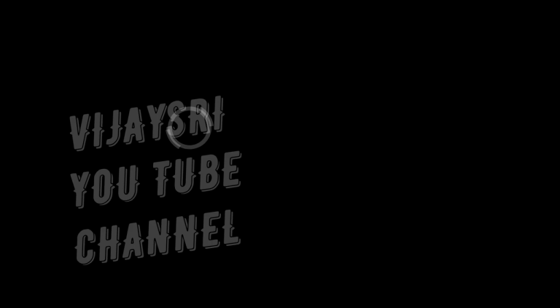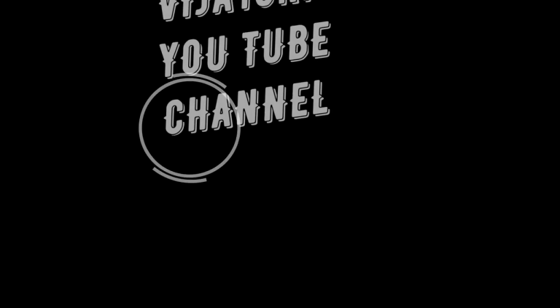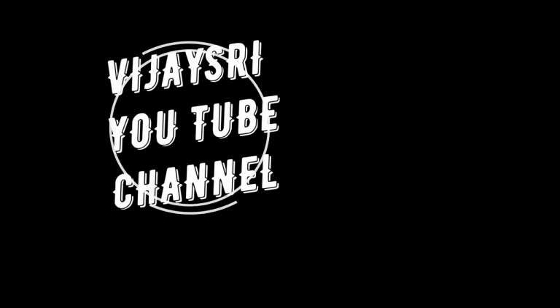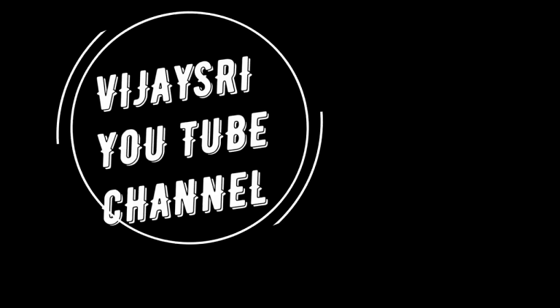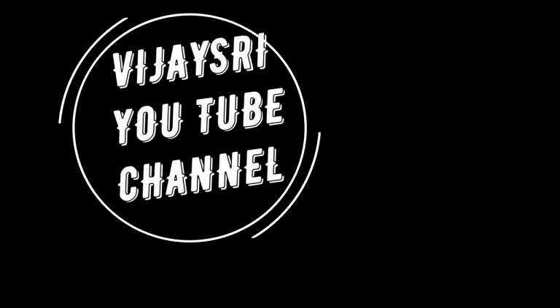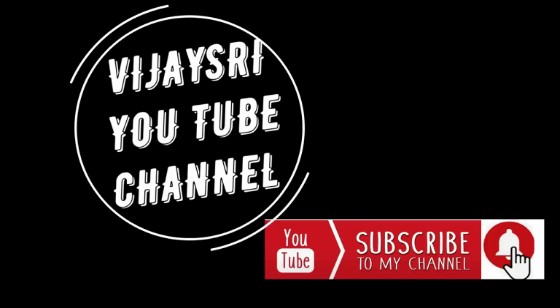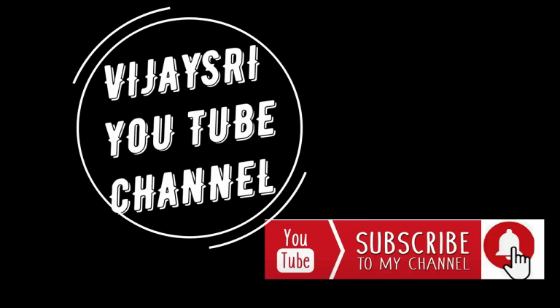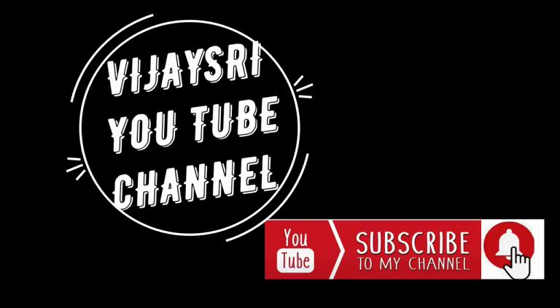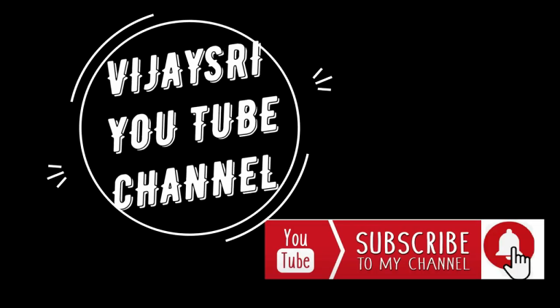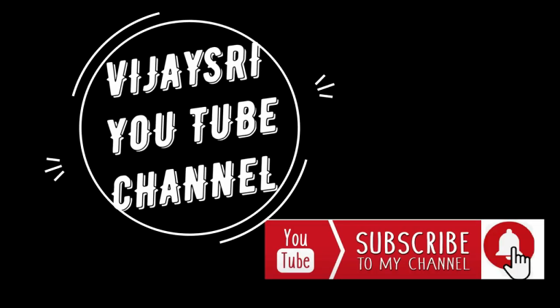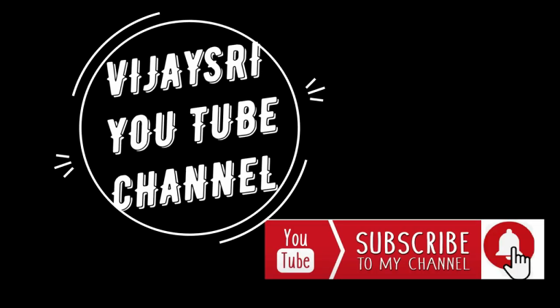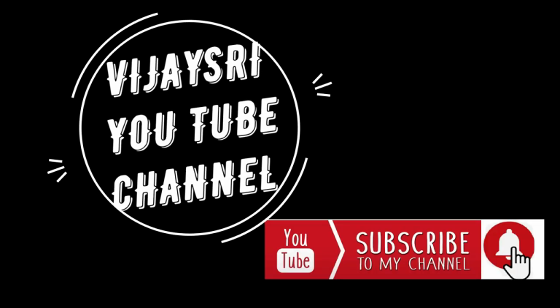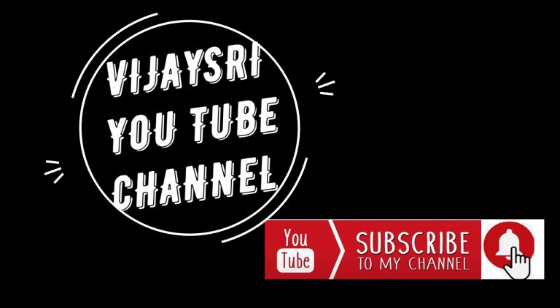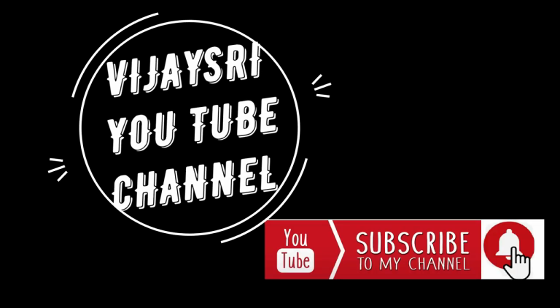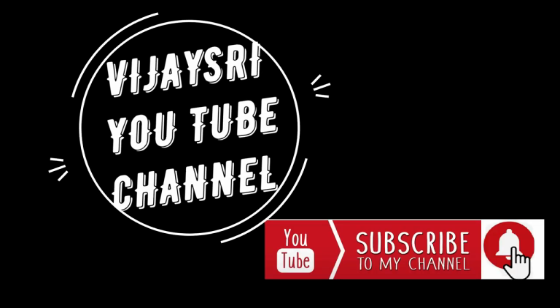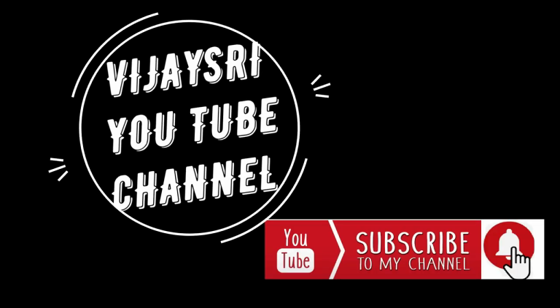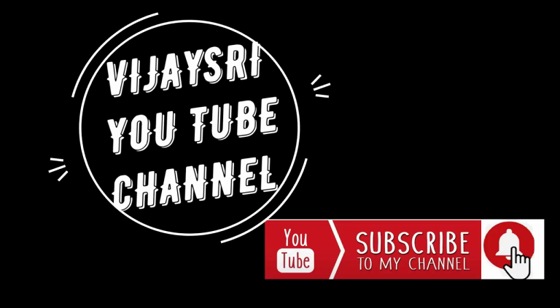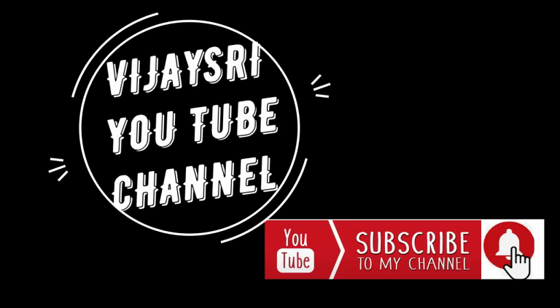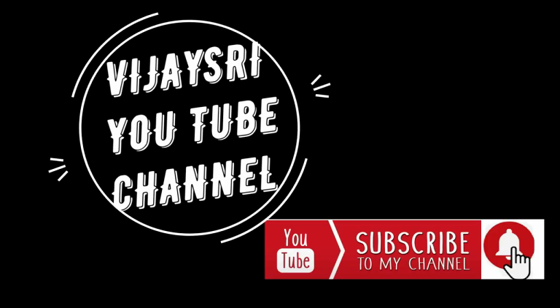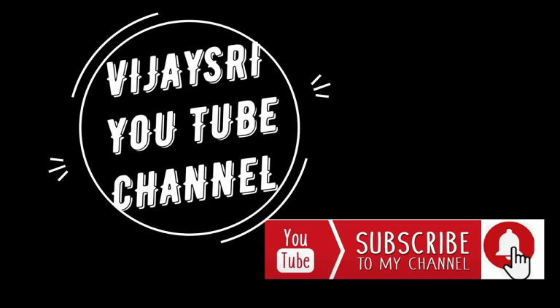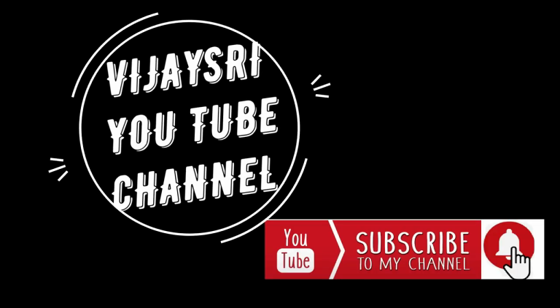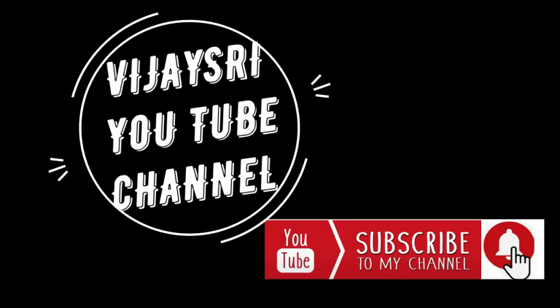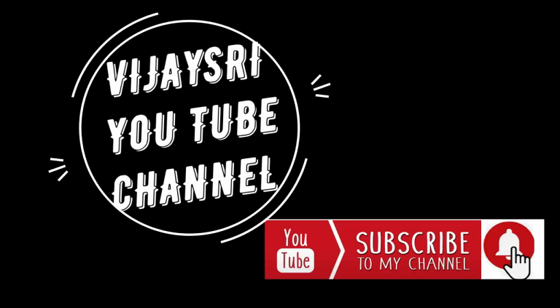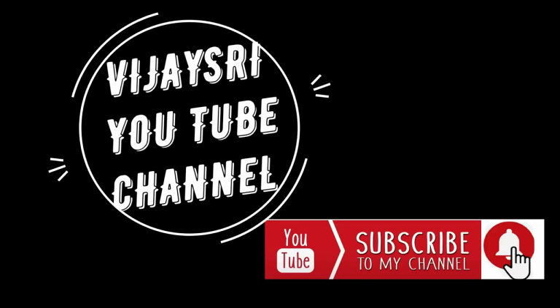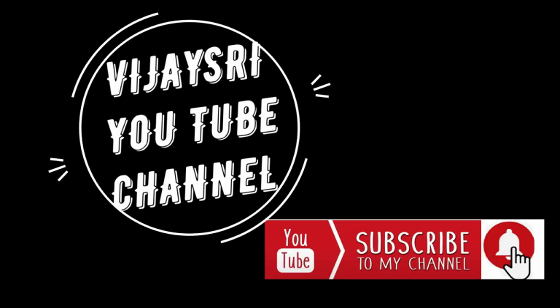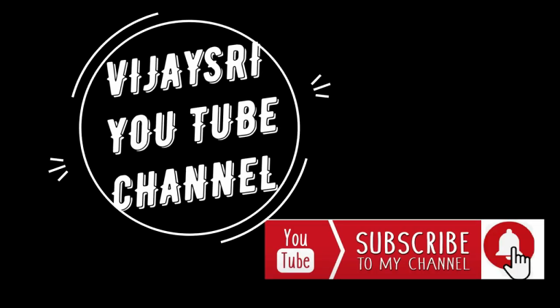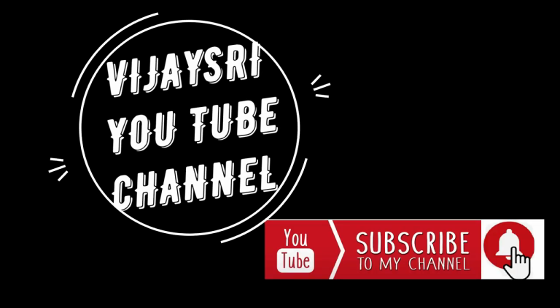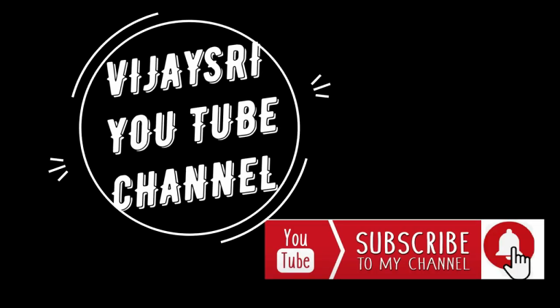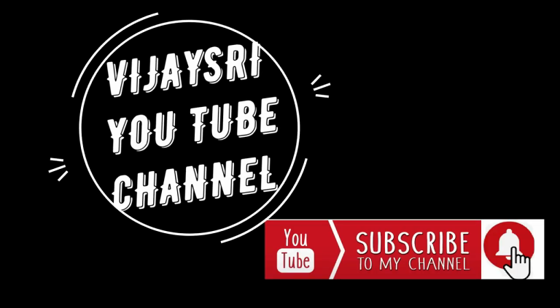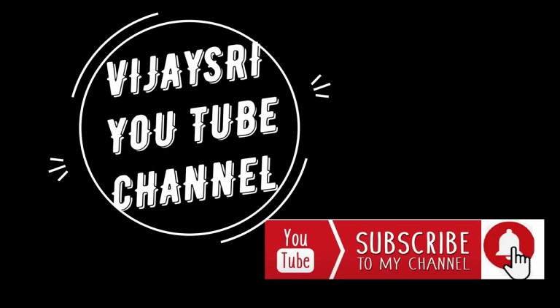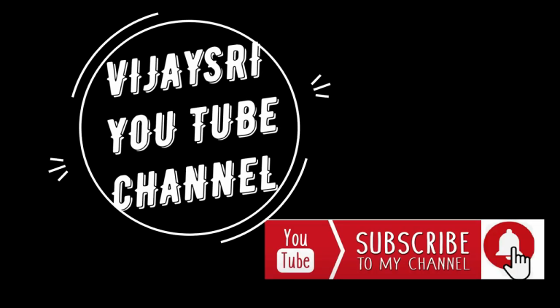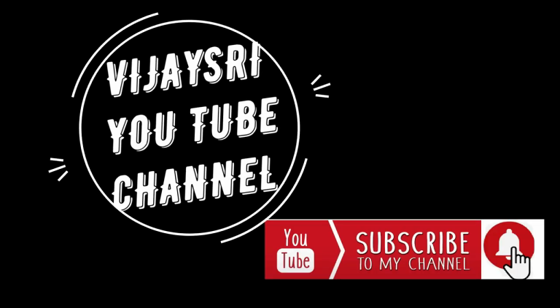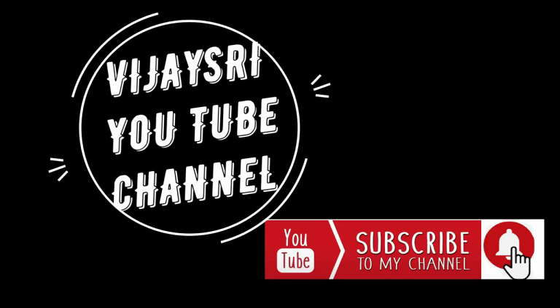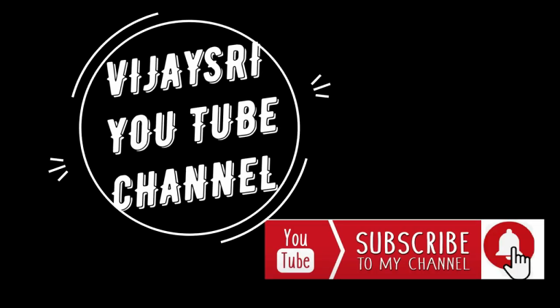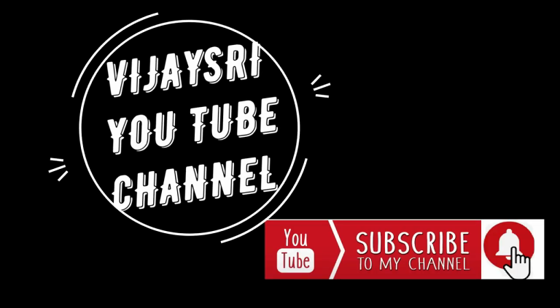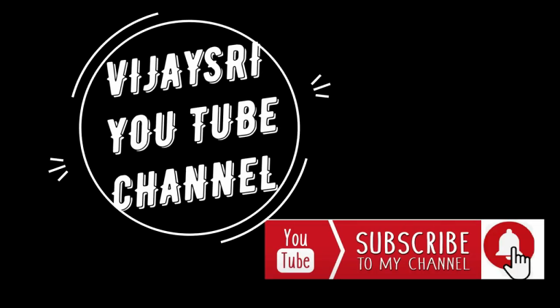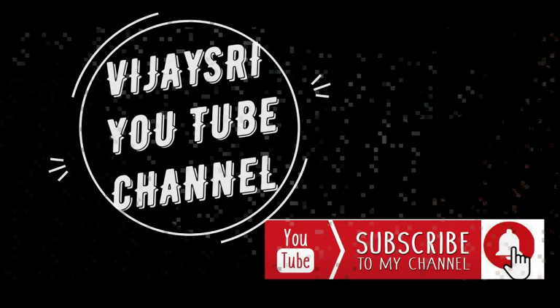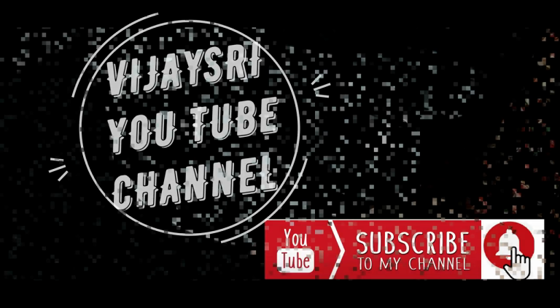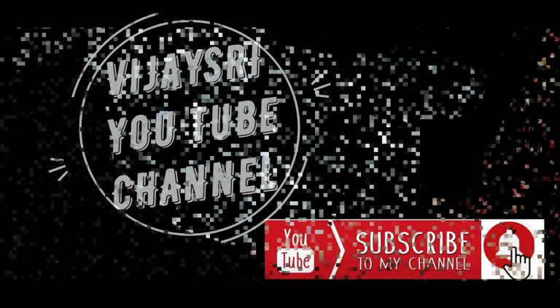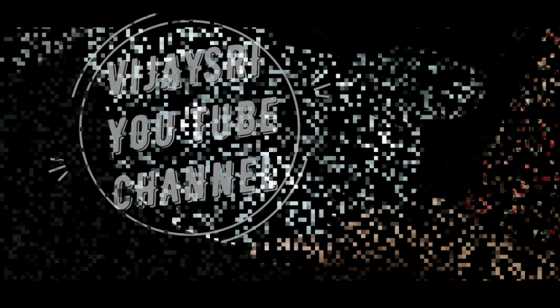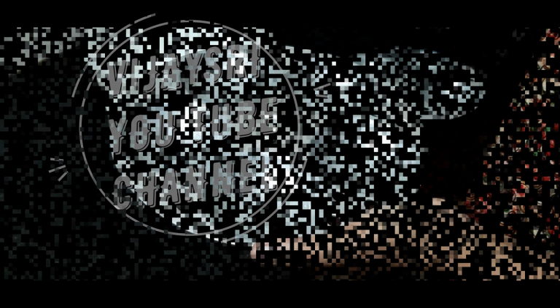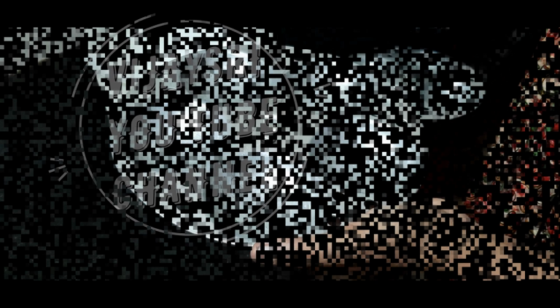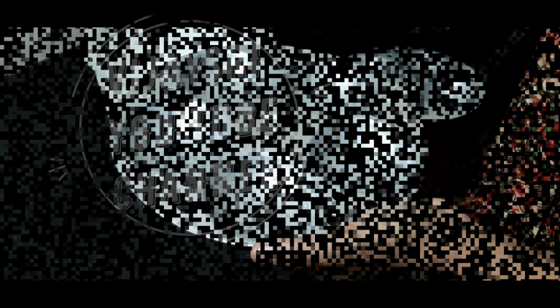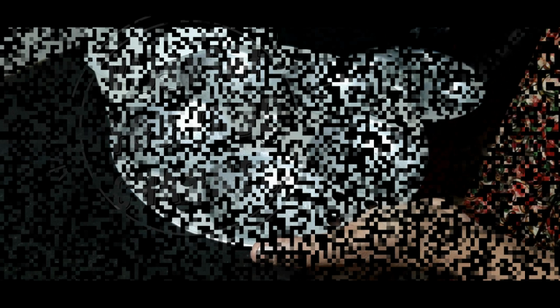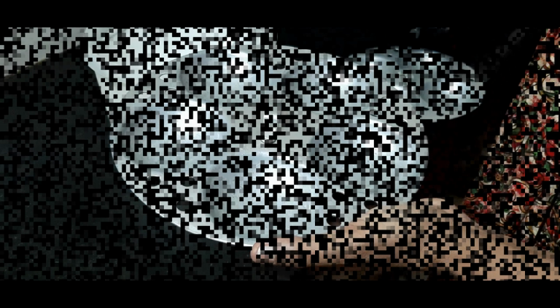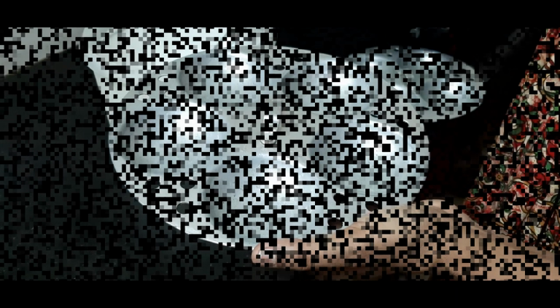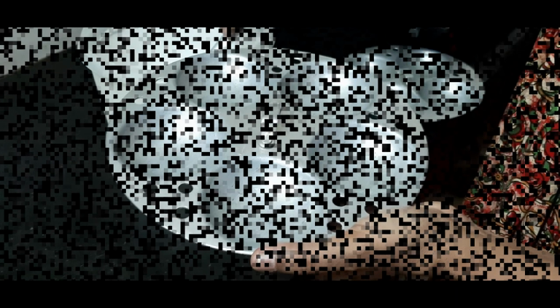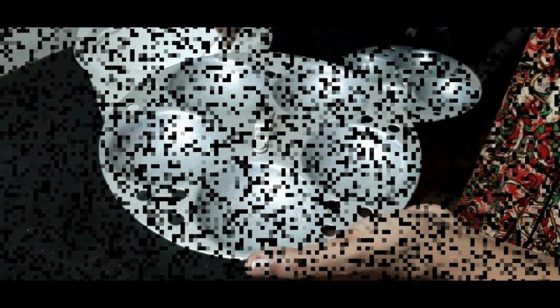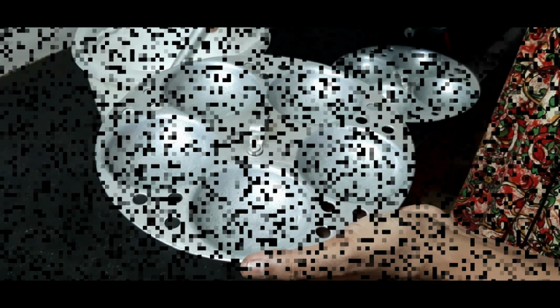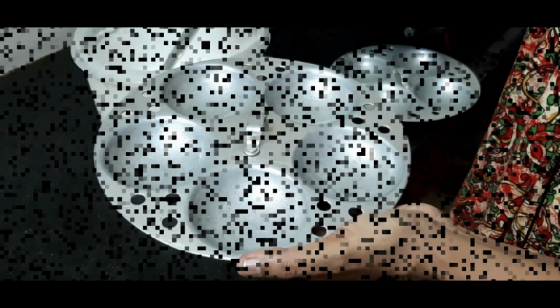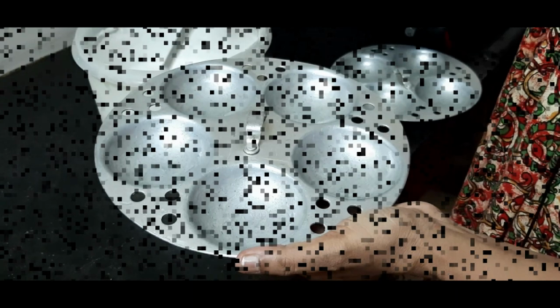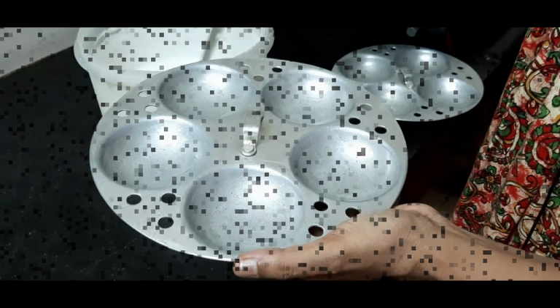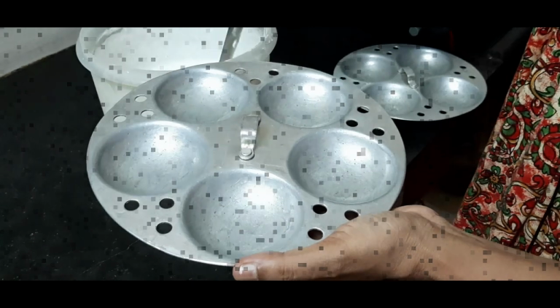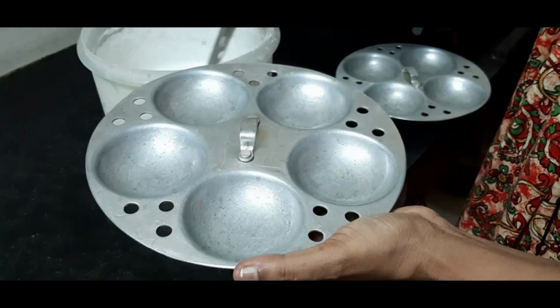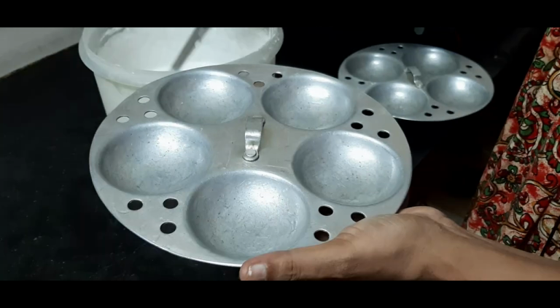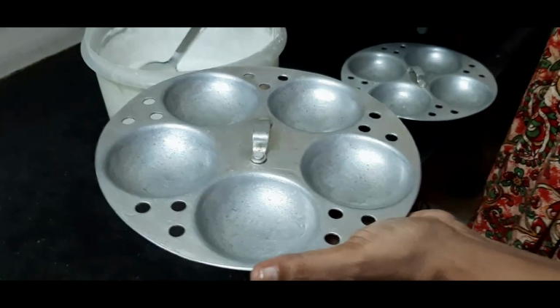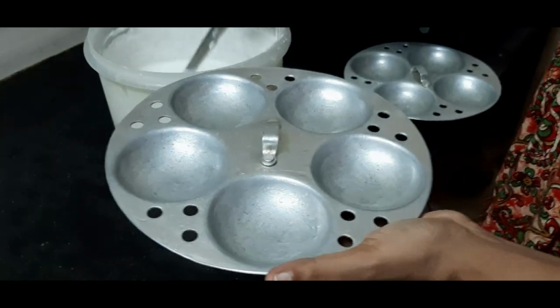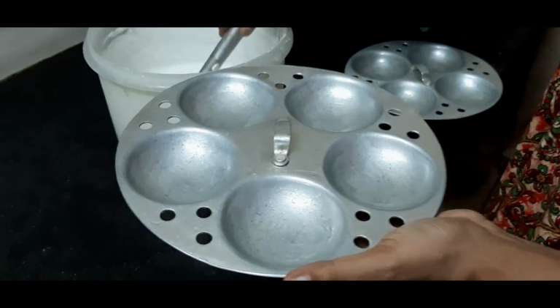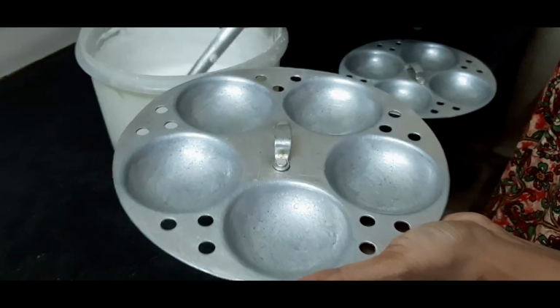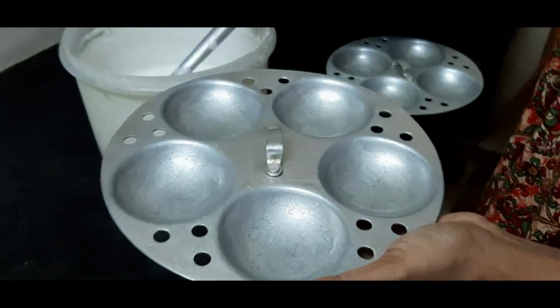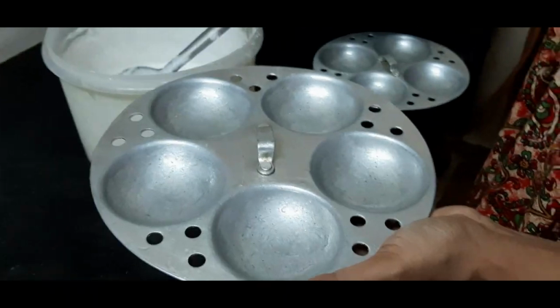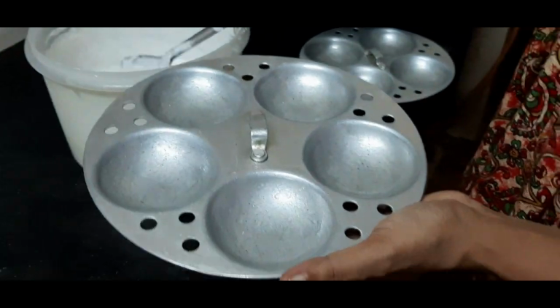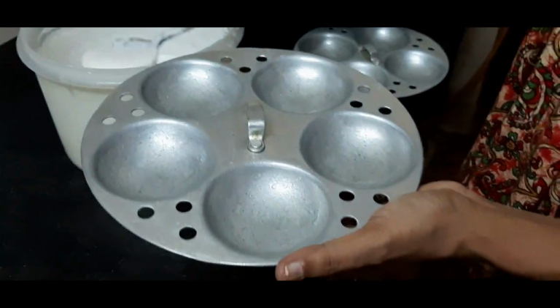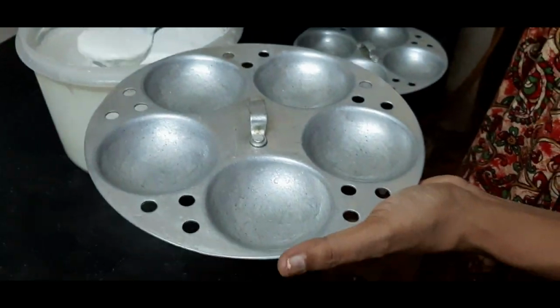Good morning viewers! Subscribe to the VJS channel and click the bell icon. Here is a small kitchen tips.